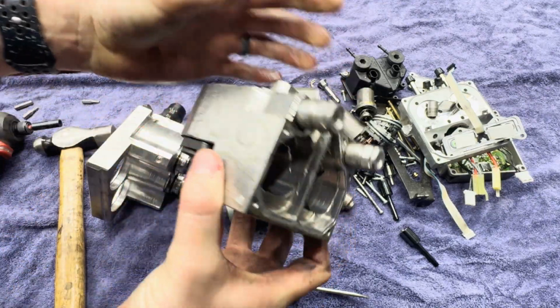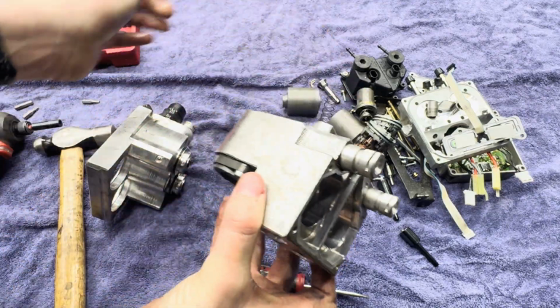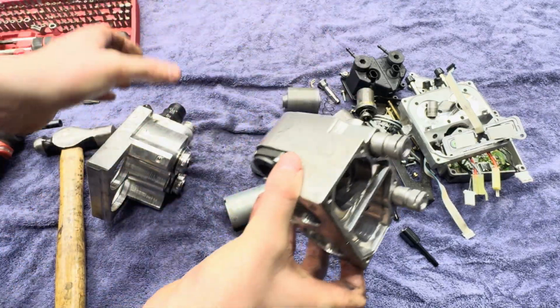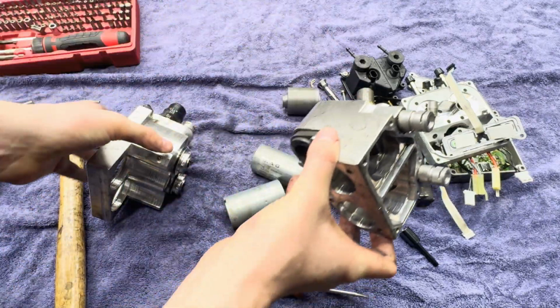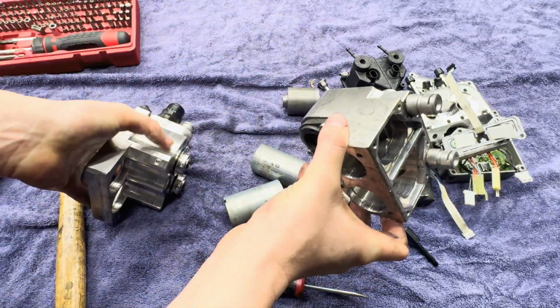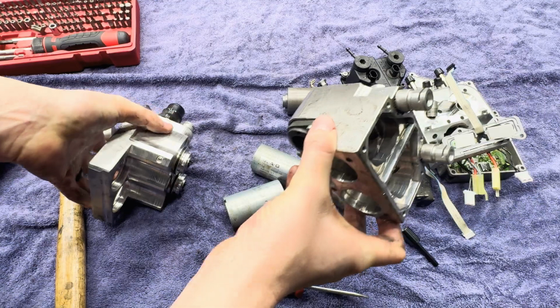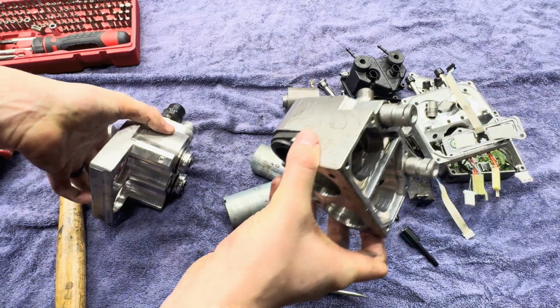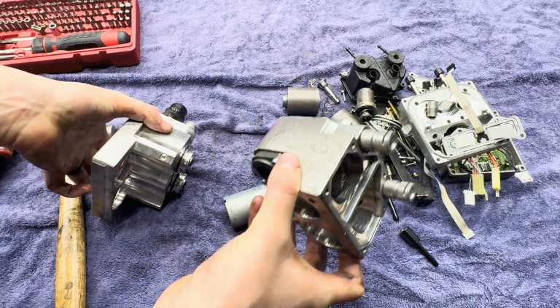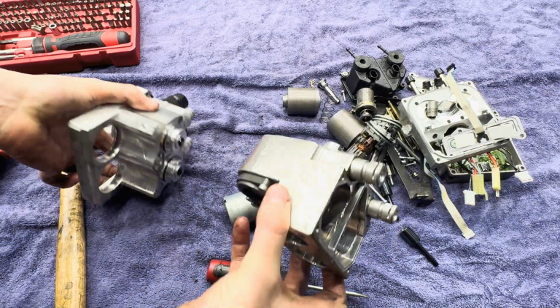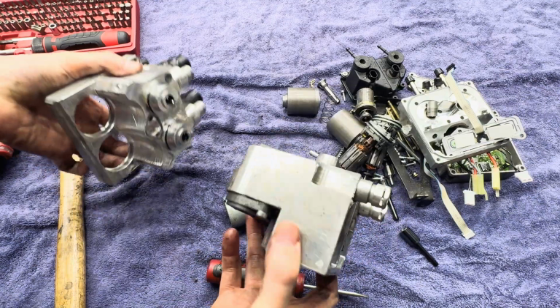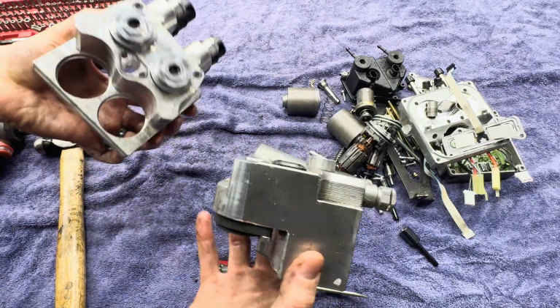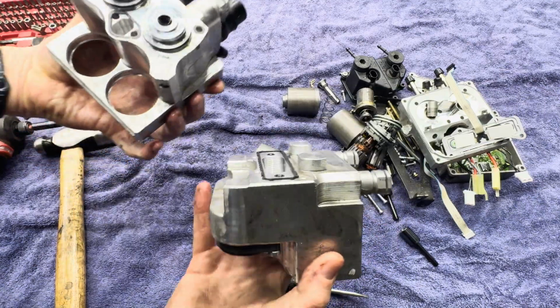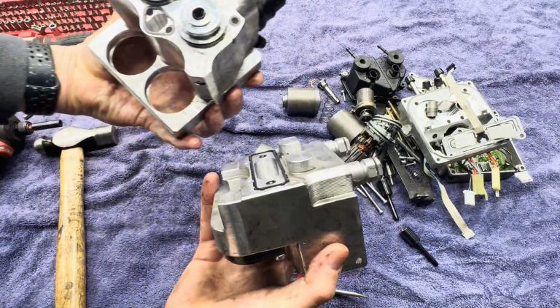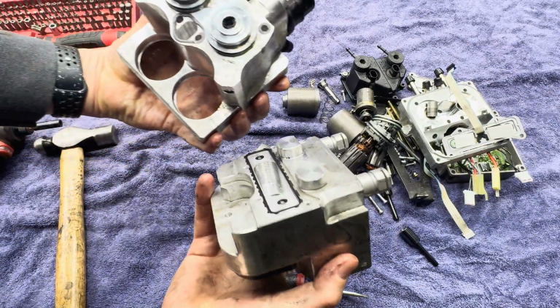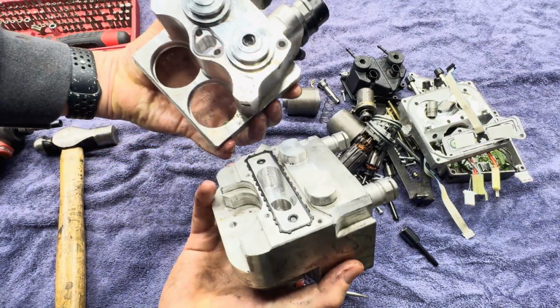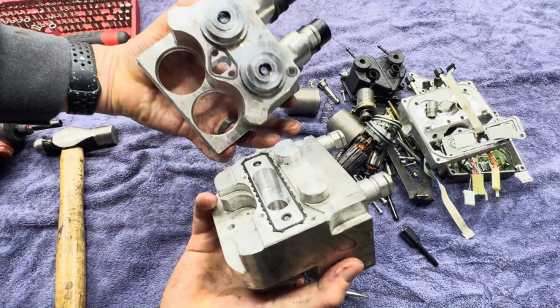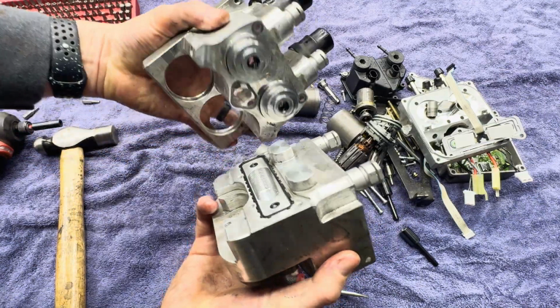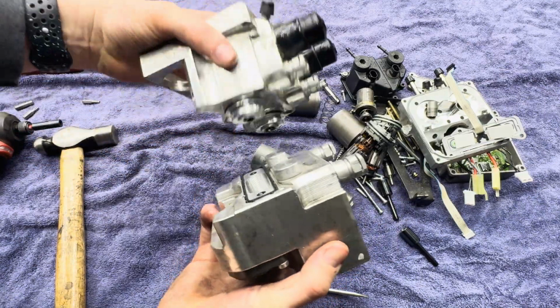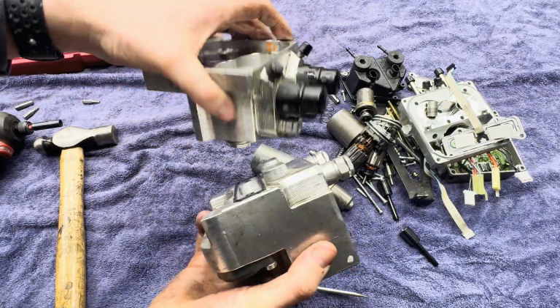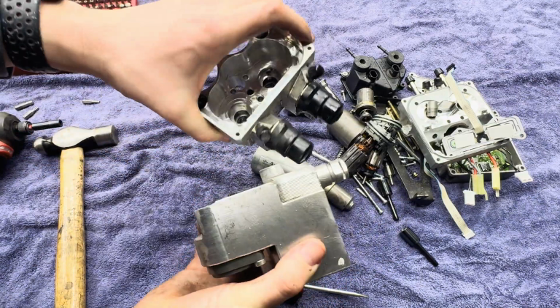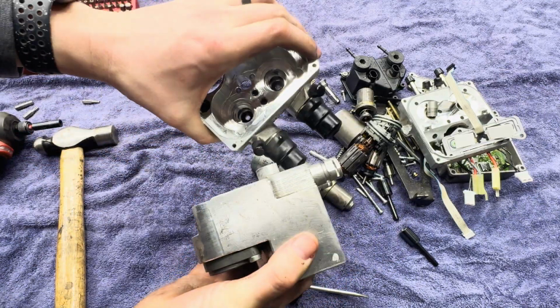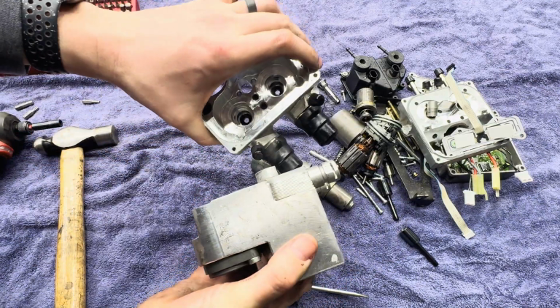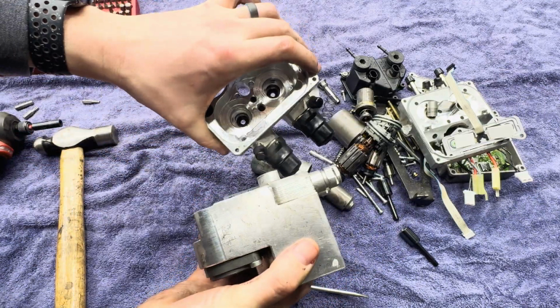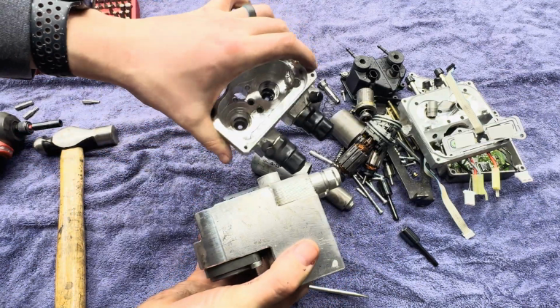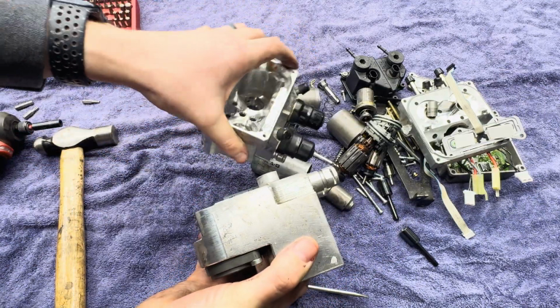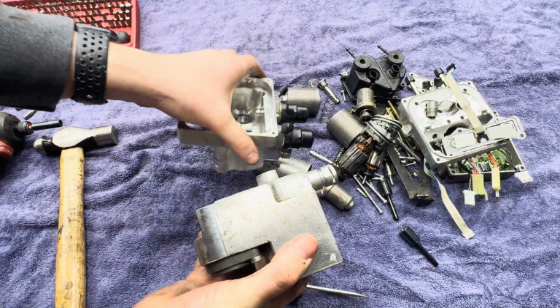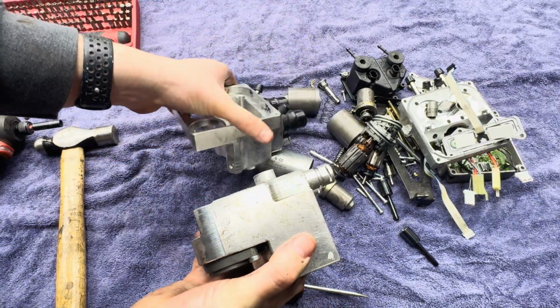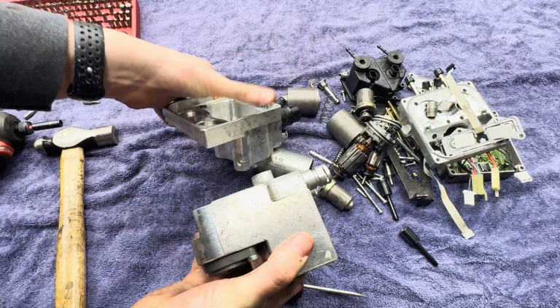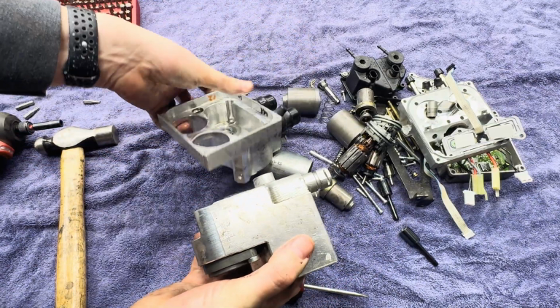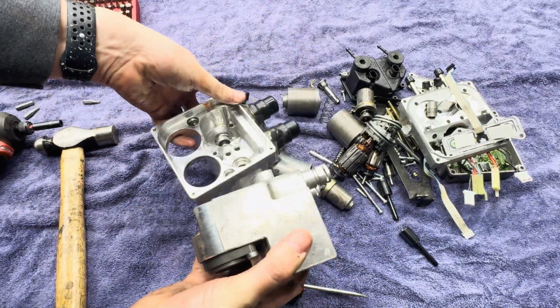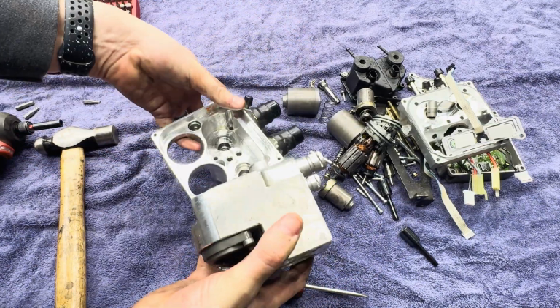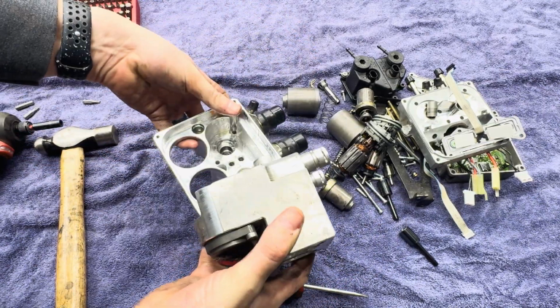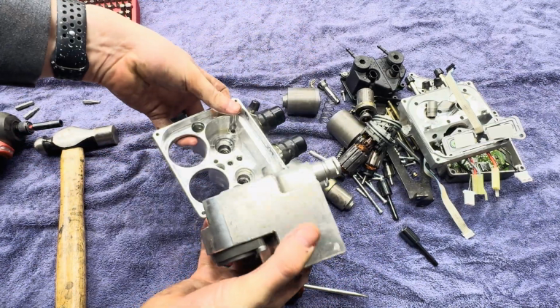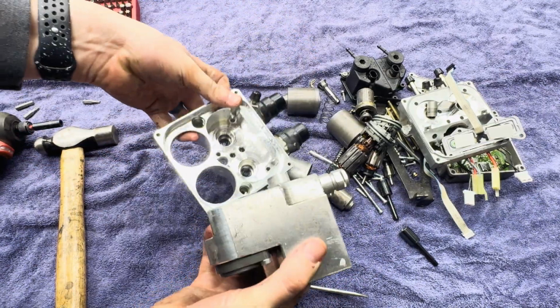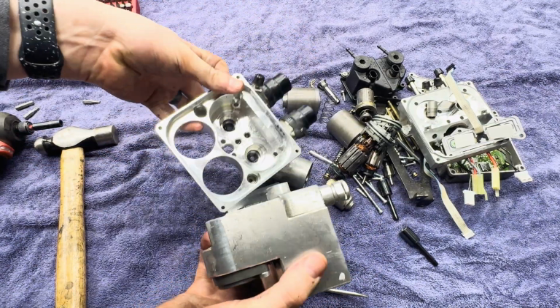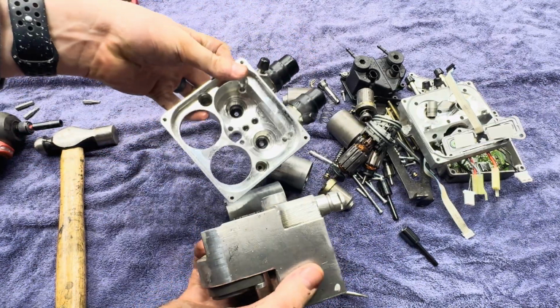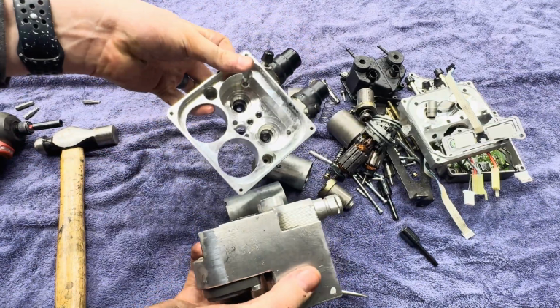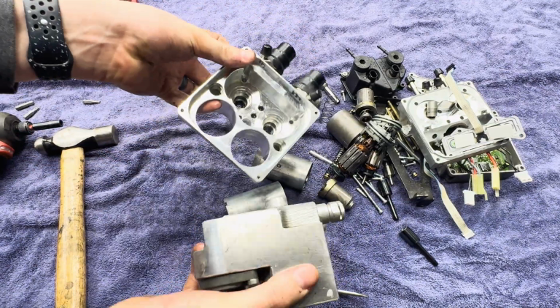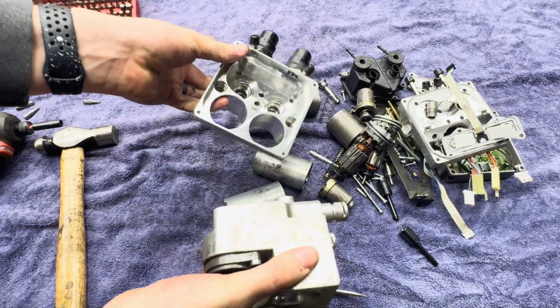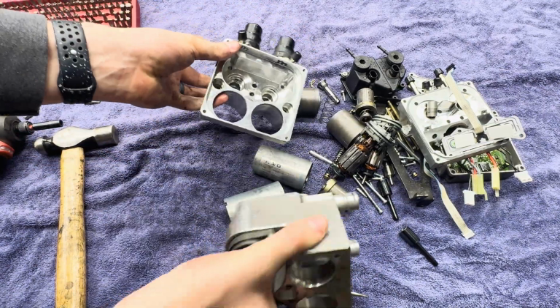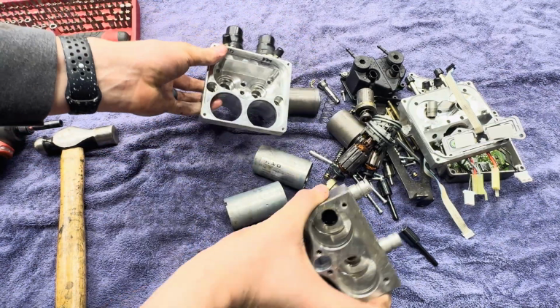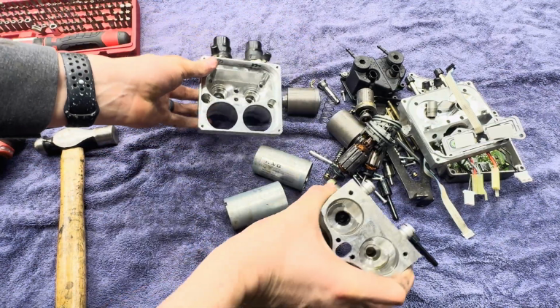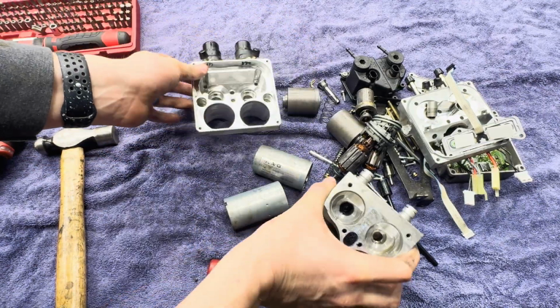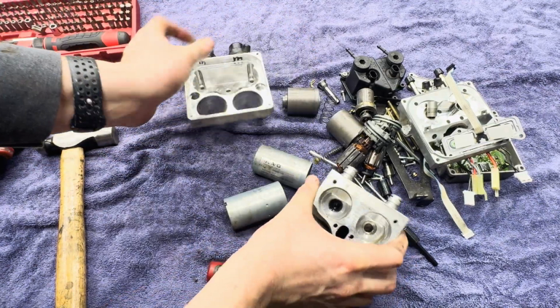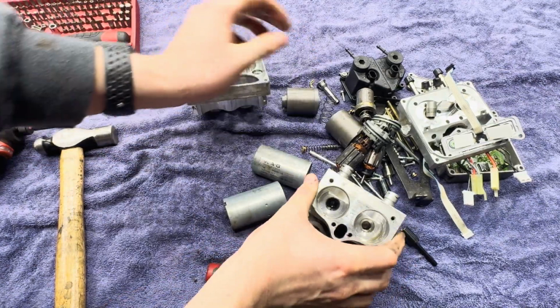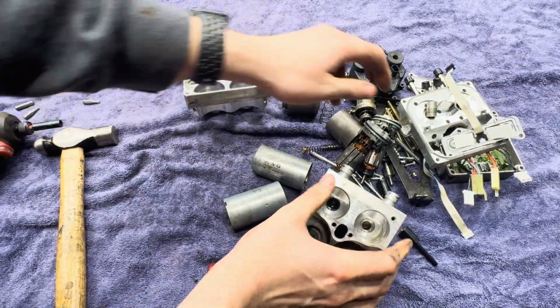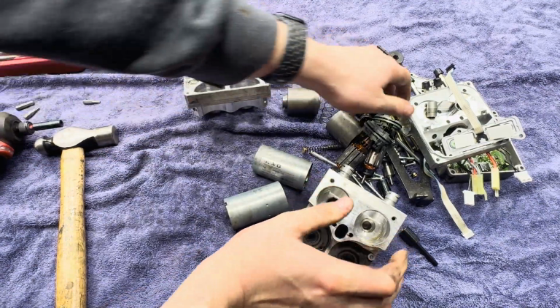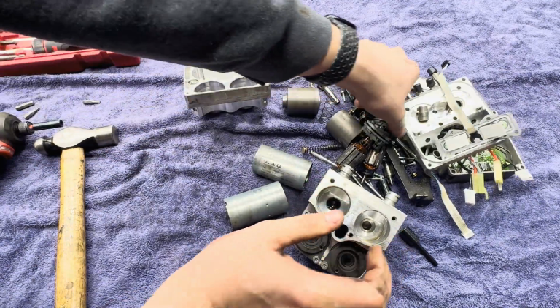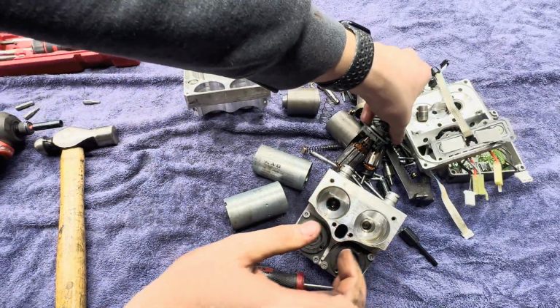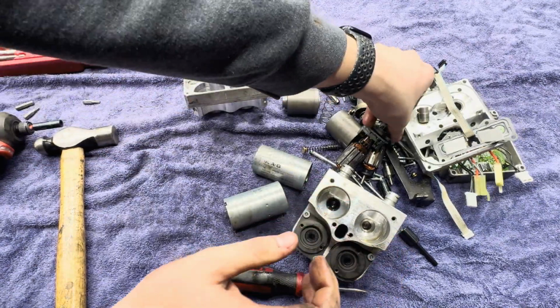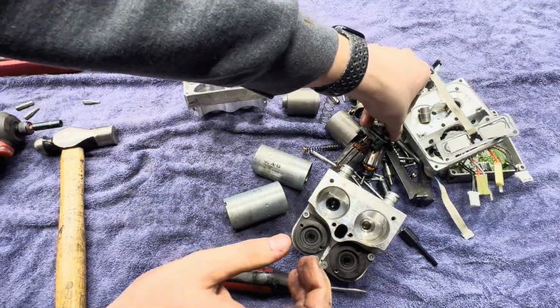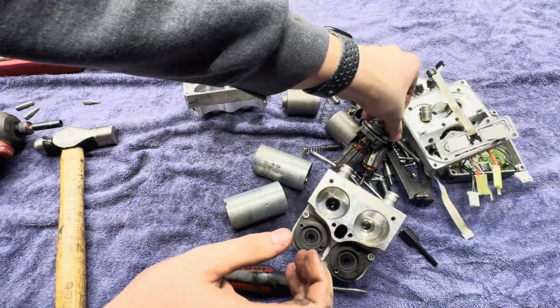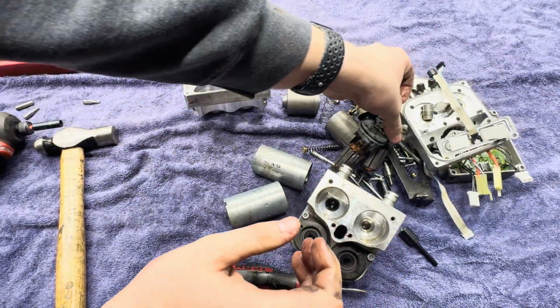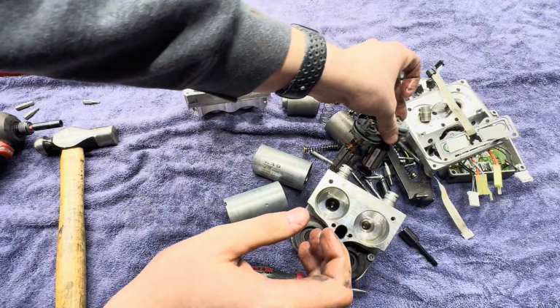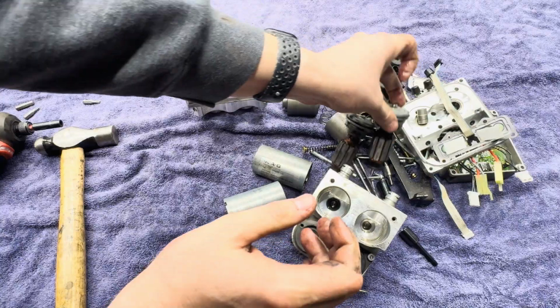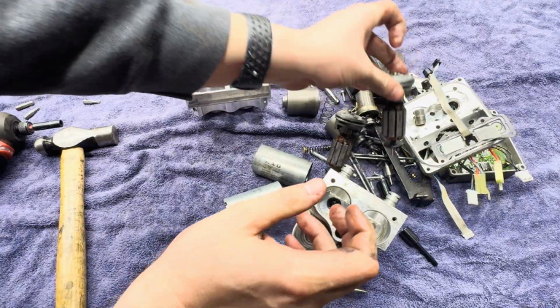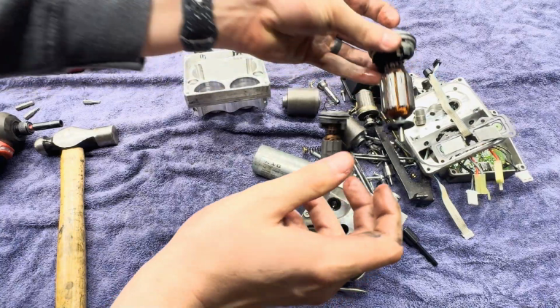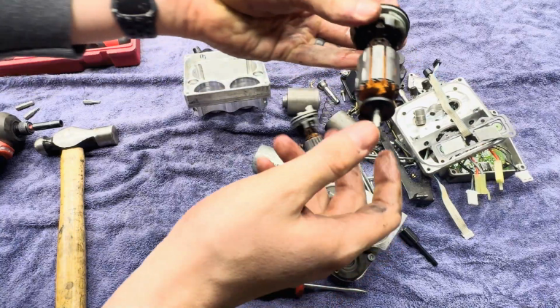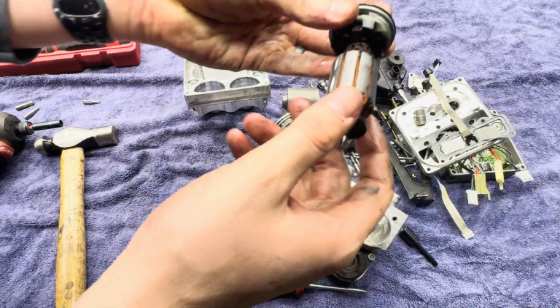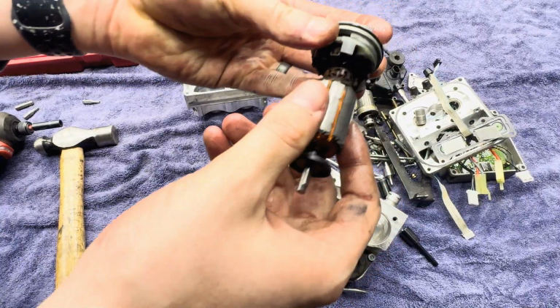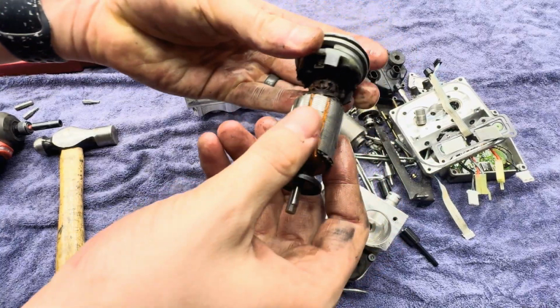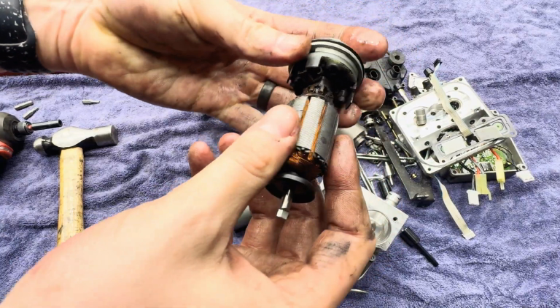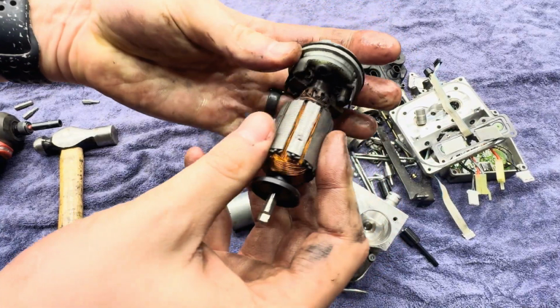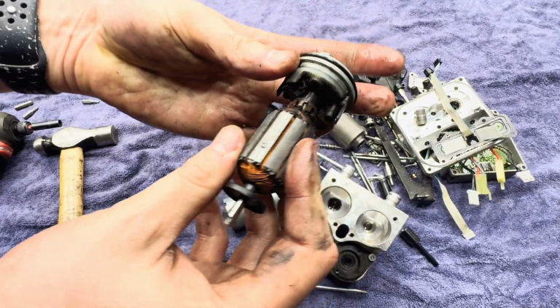Pretty much got it down to the bare body, and I think we determined the failure mode.